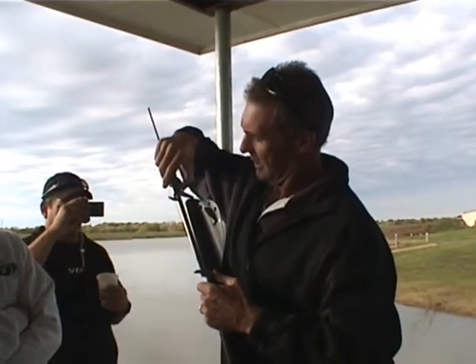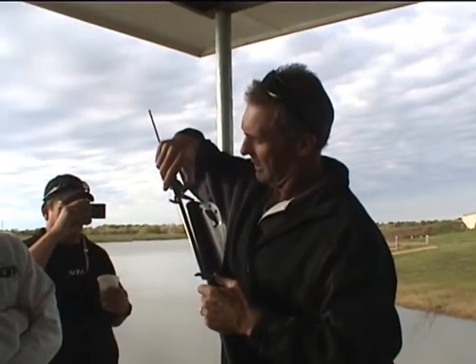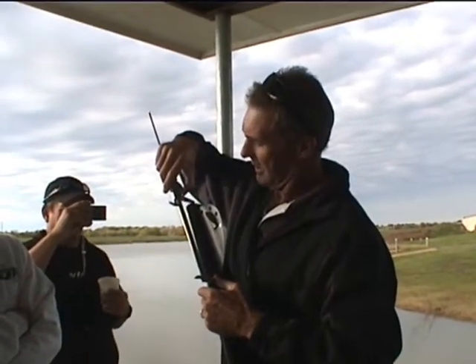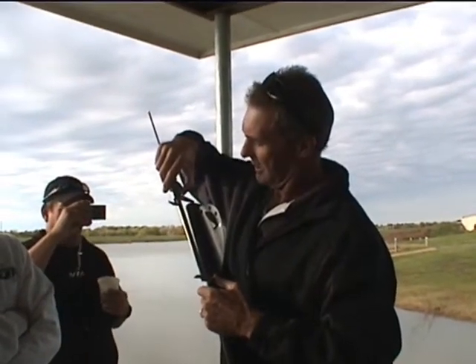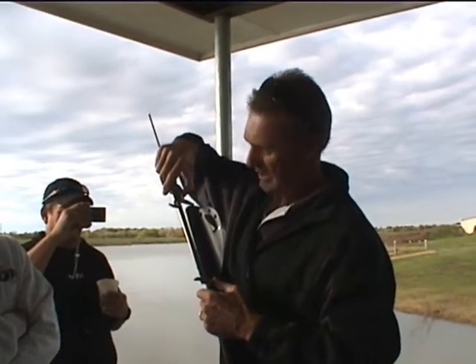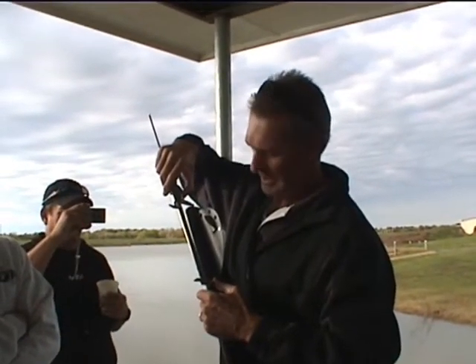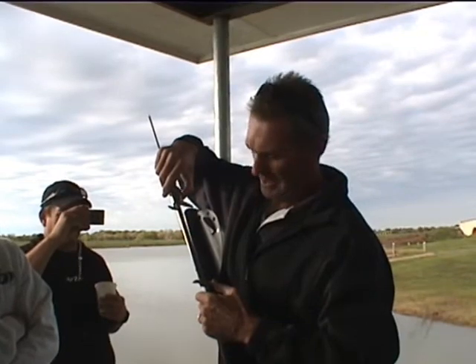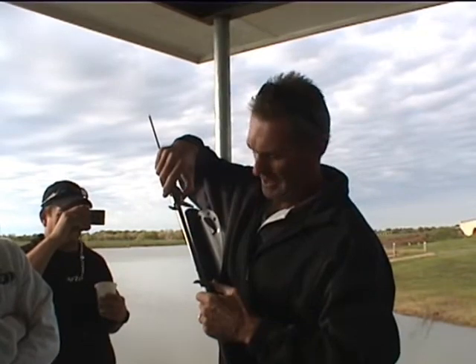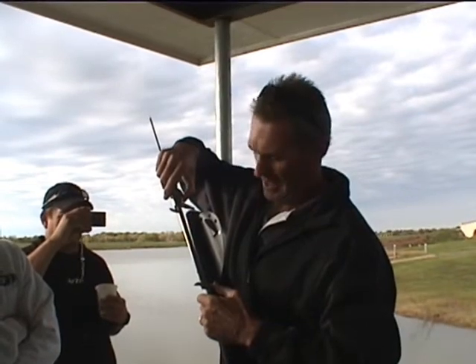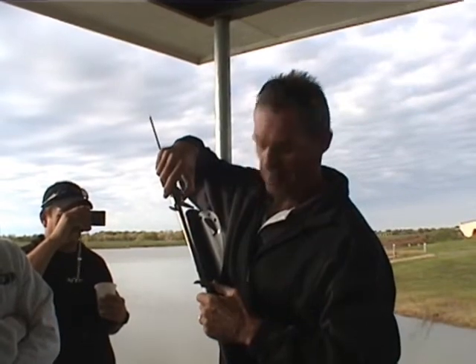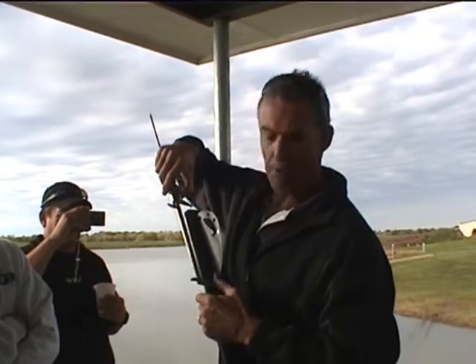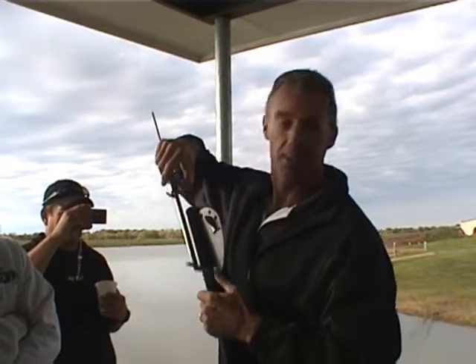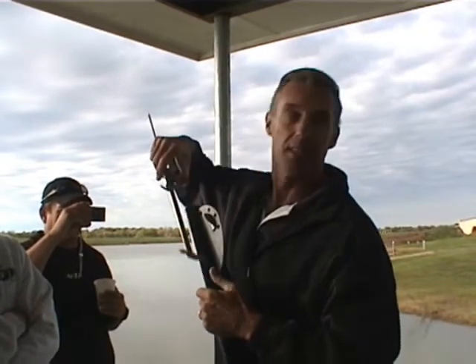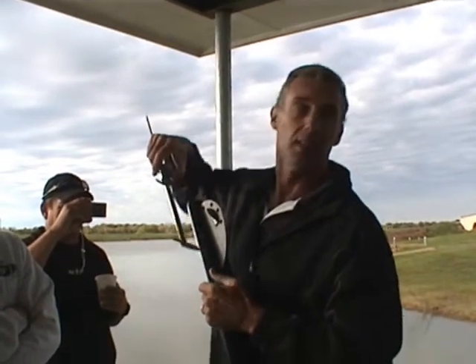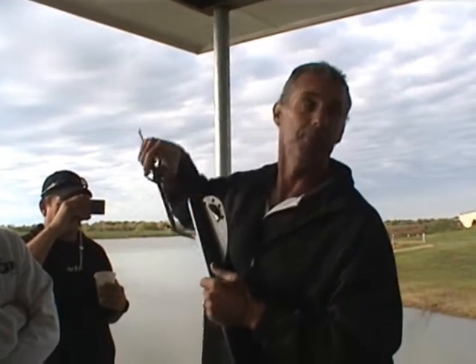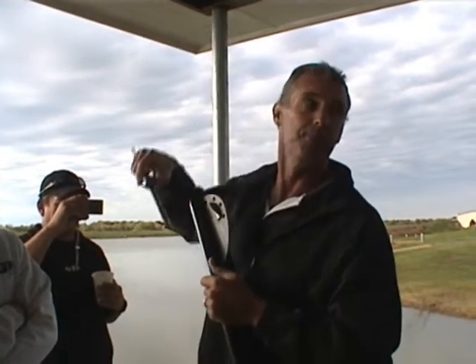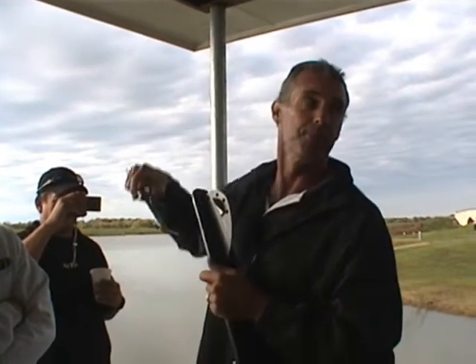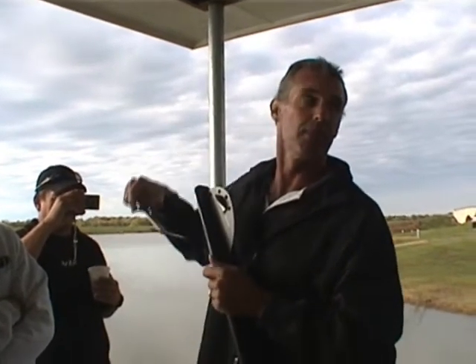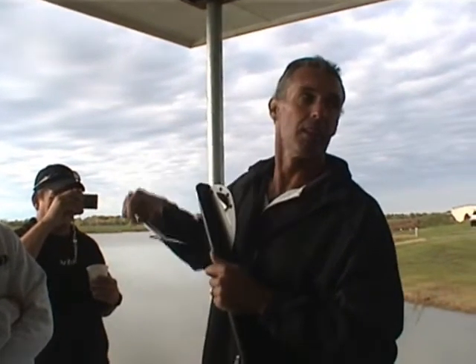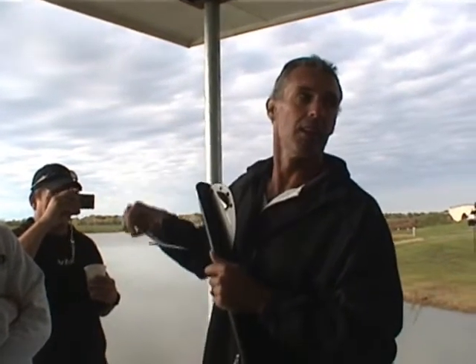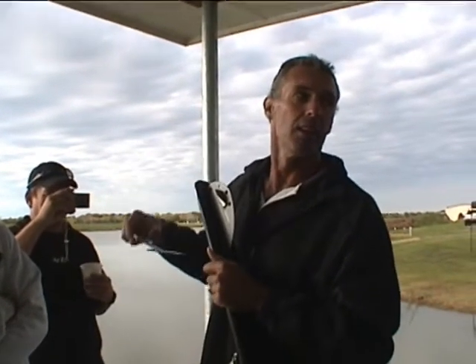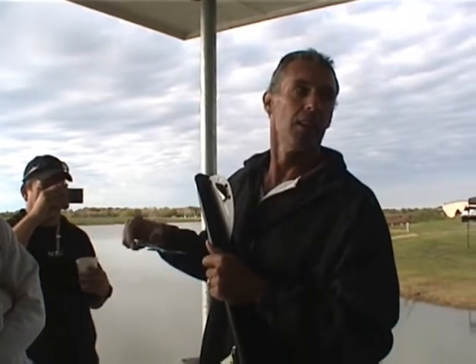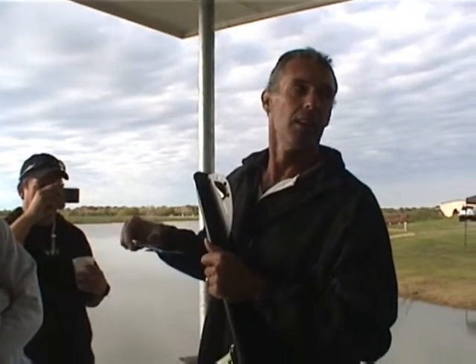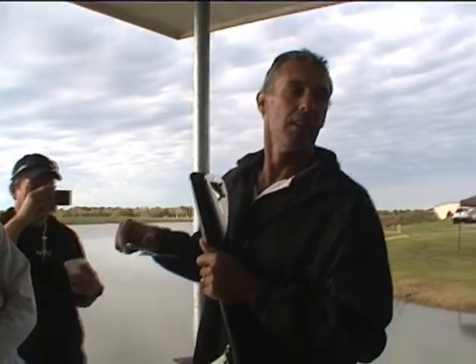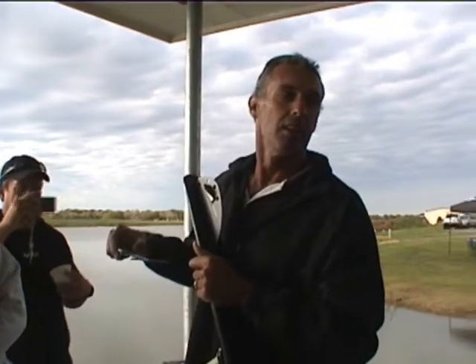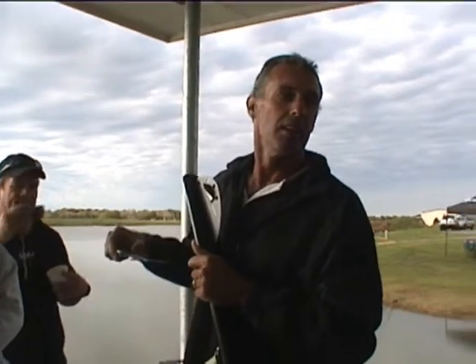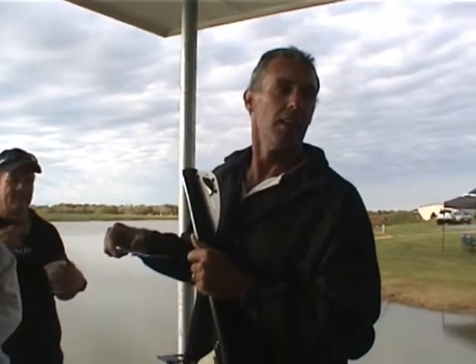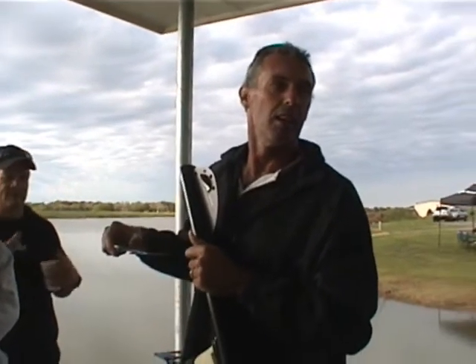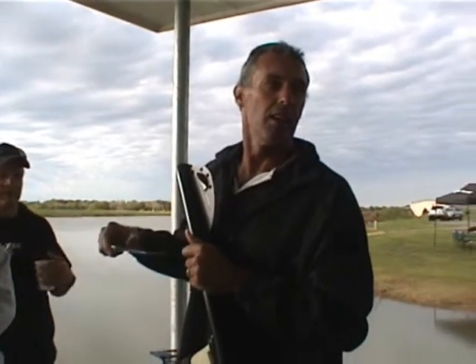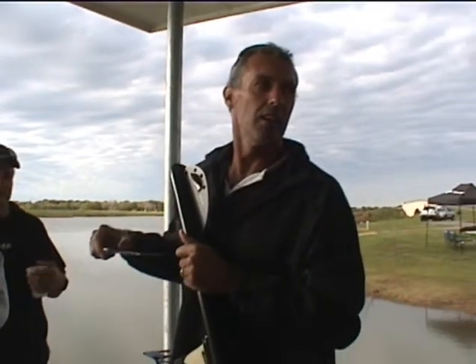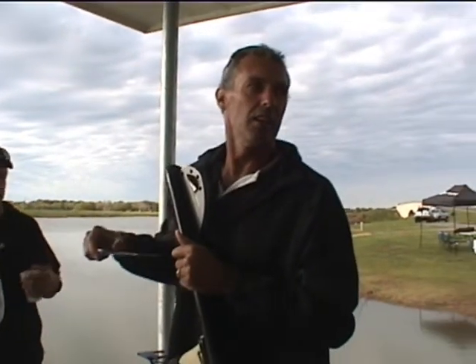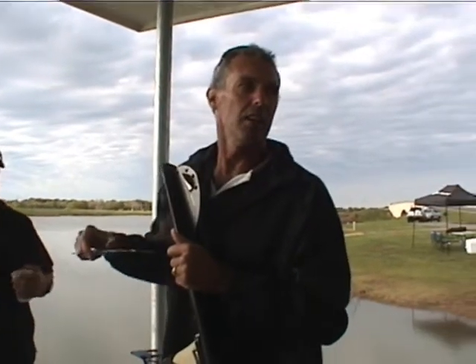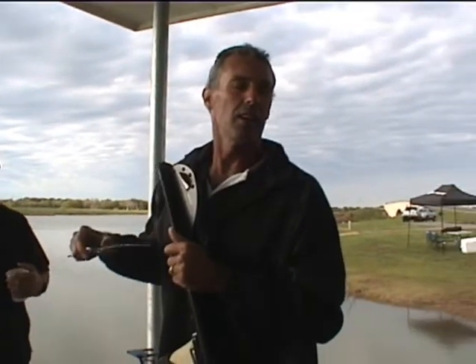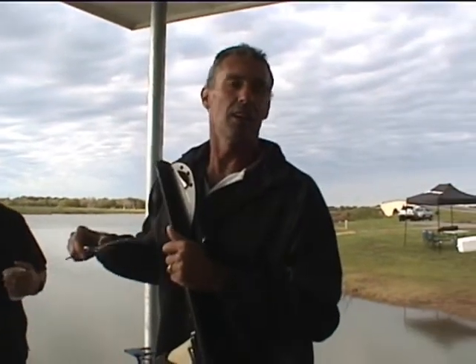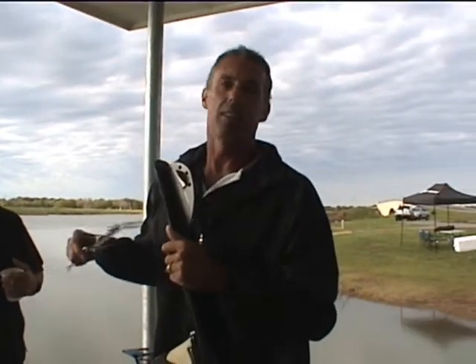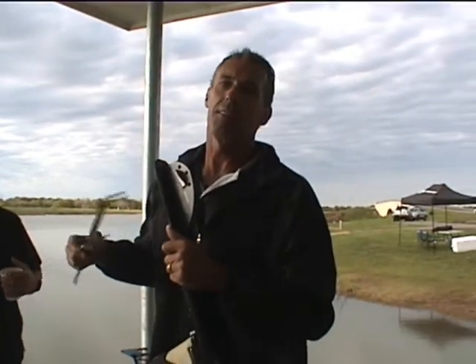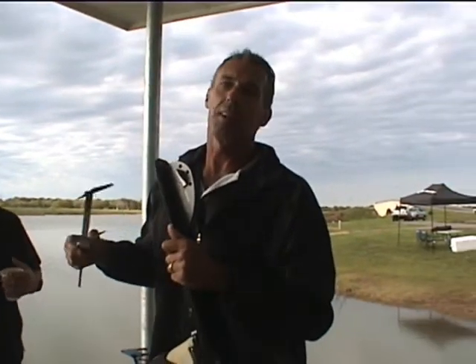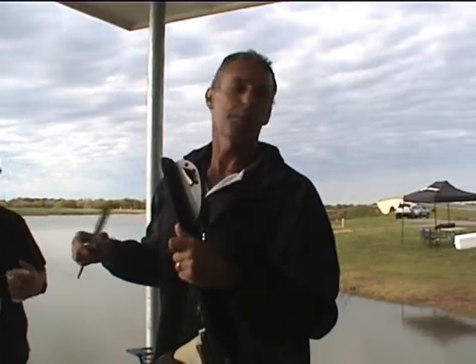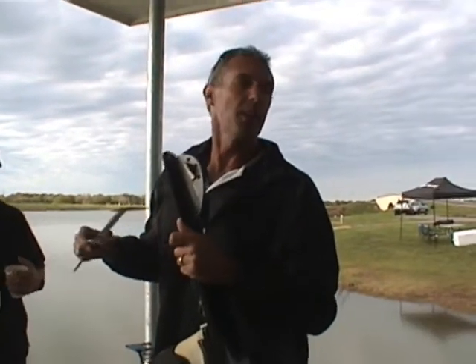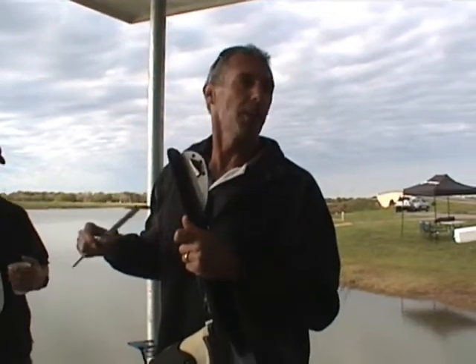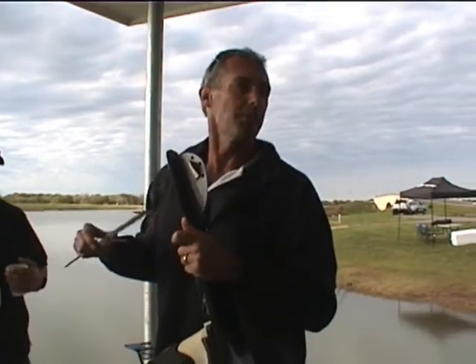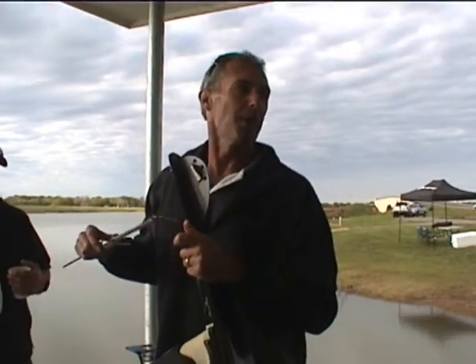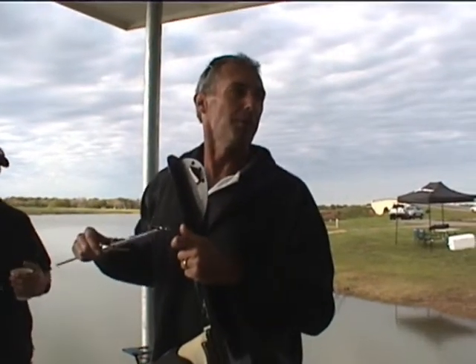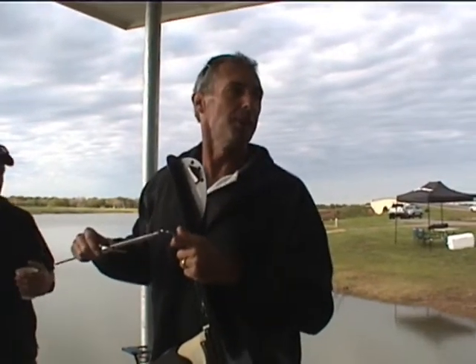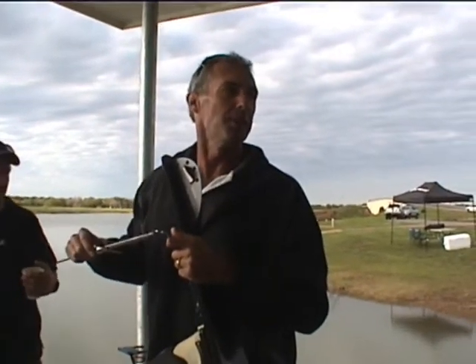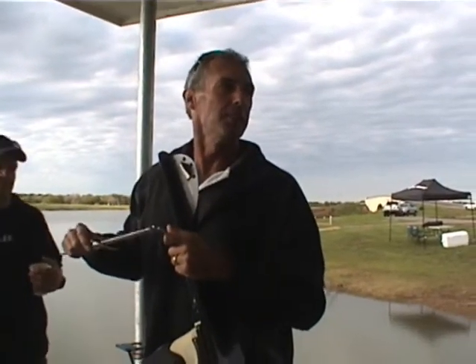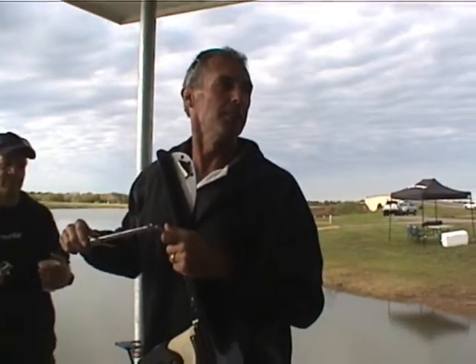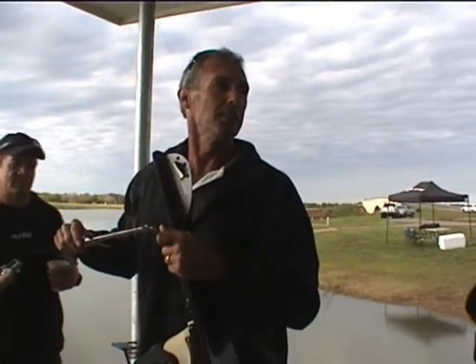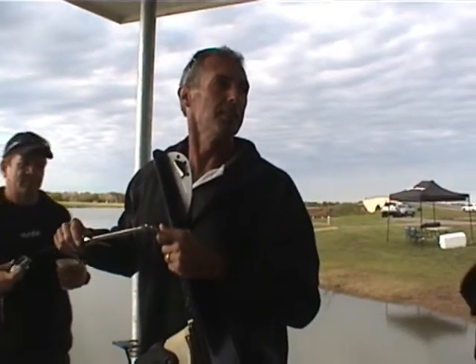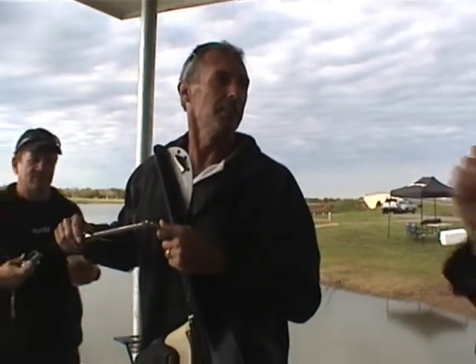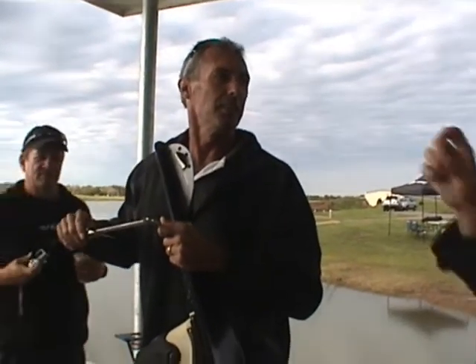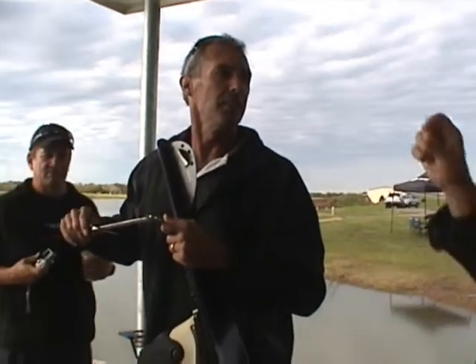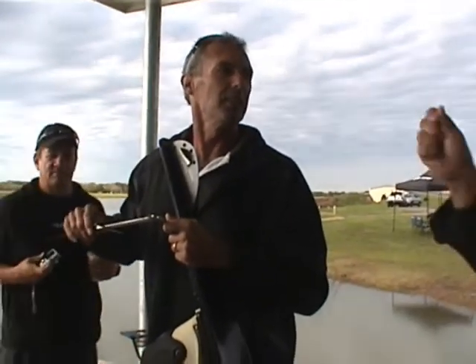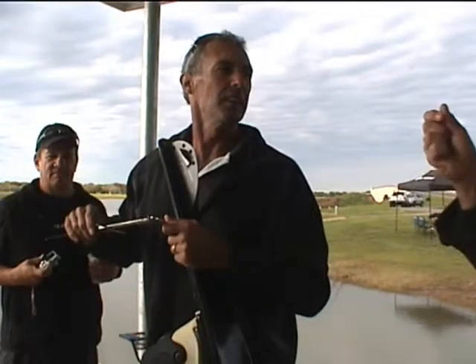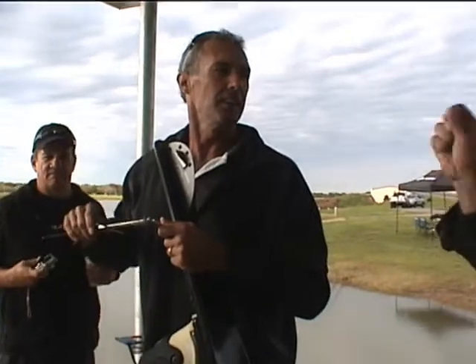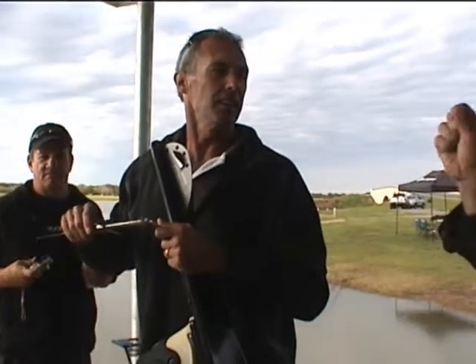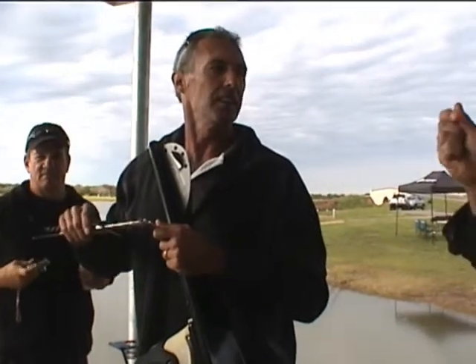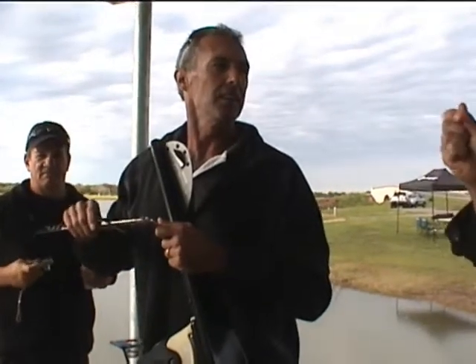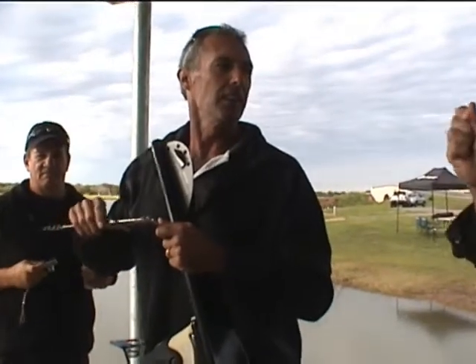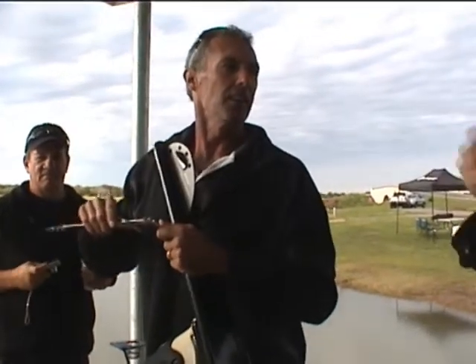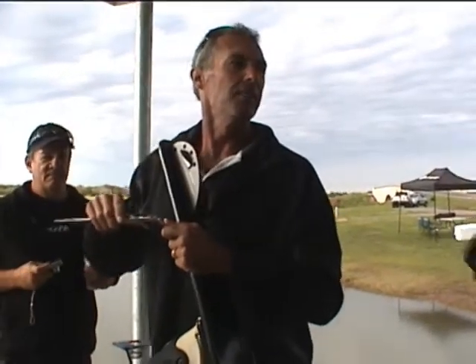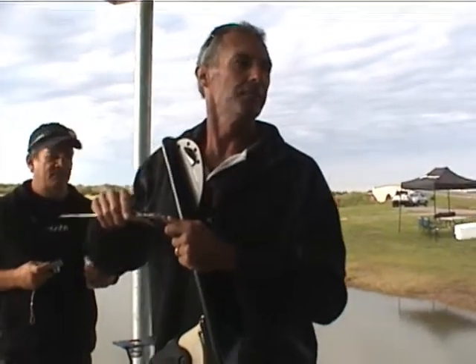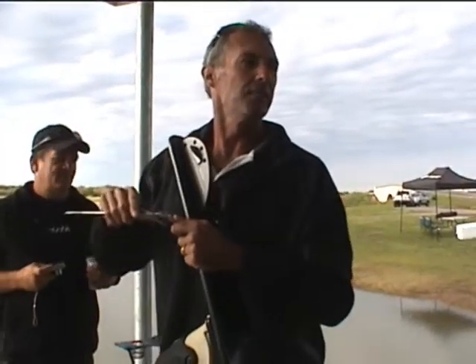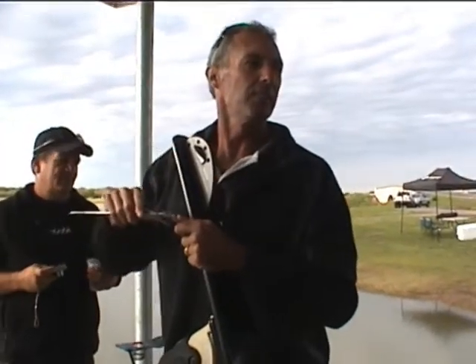I've done that on other skis. That's probably not a bad way to do it, though there's some variability on that little hump on the tail.